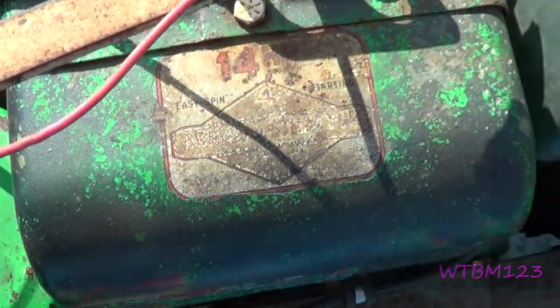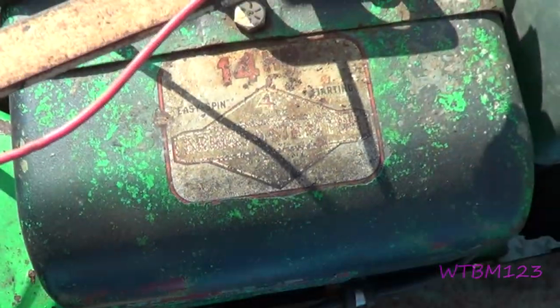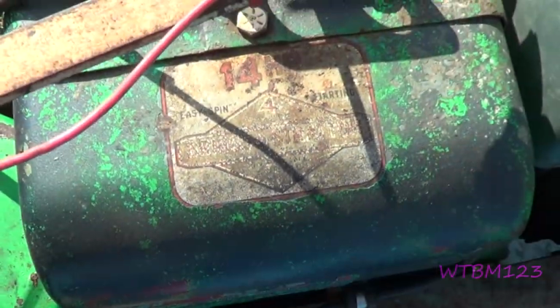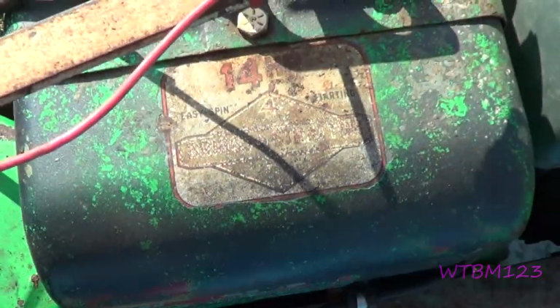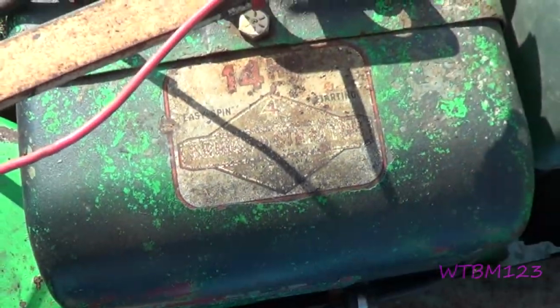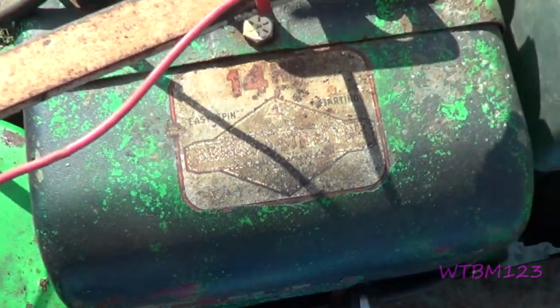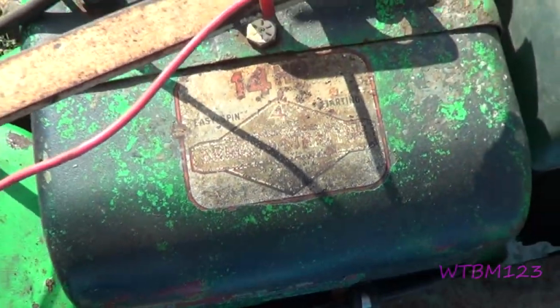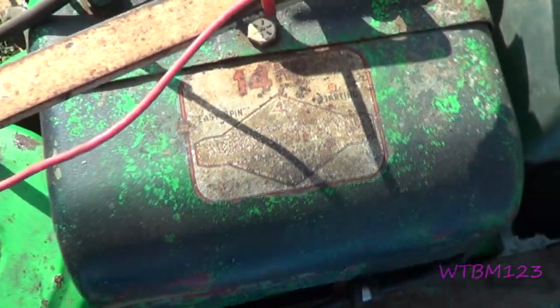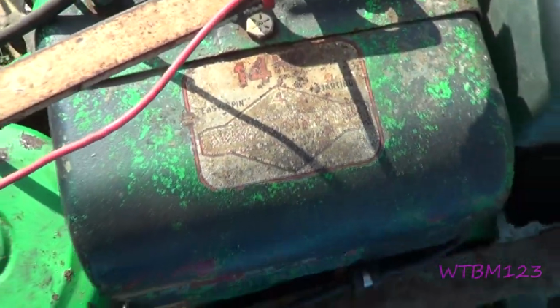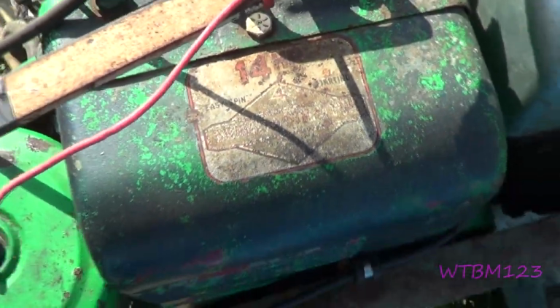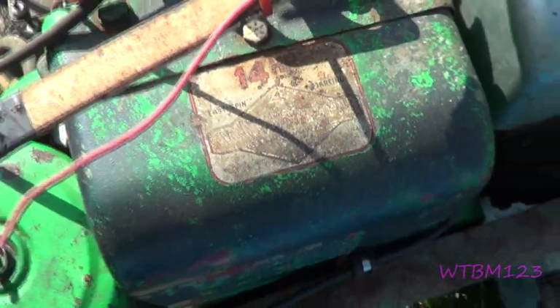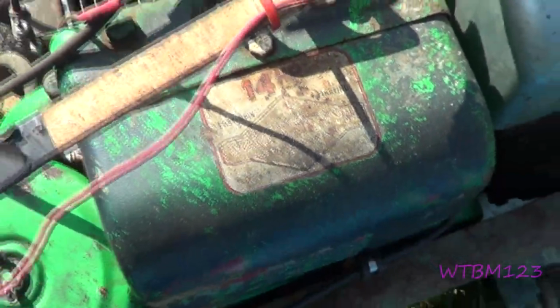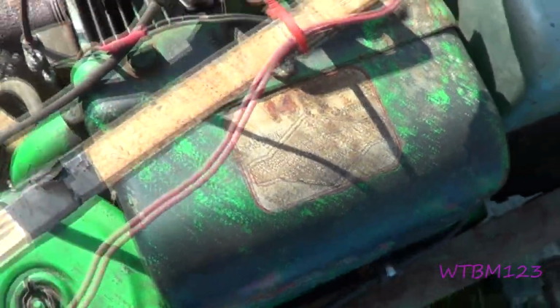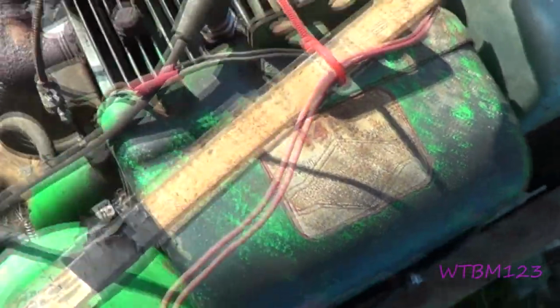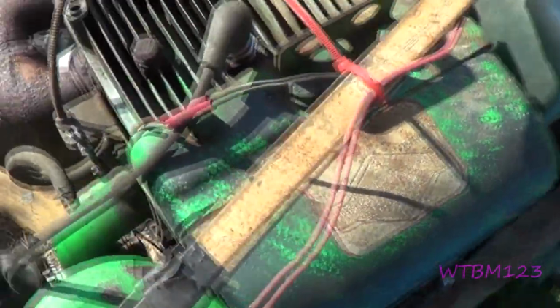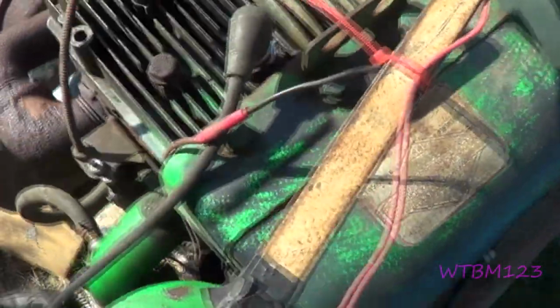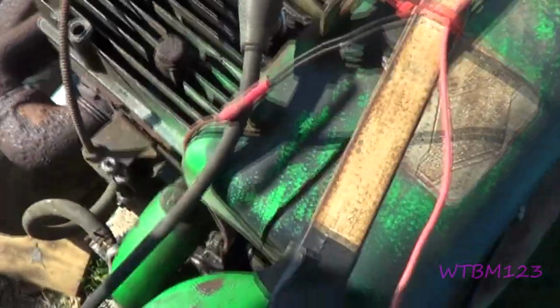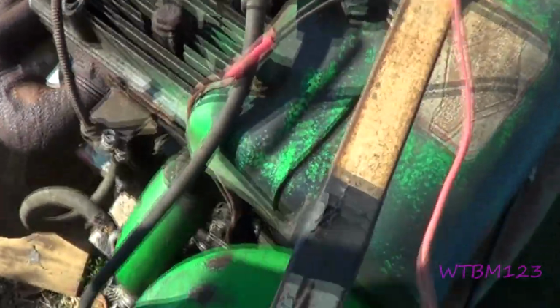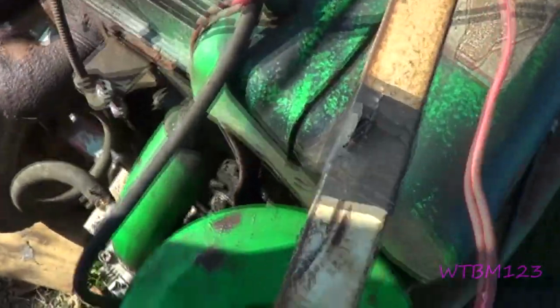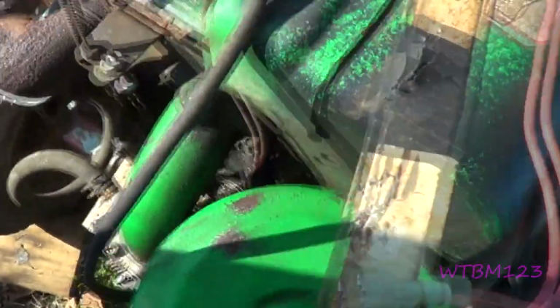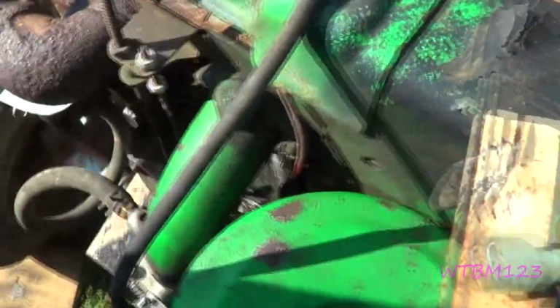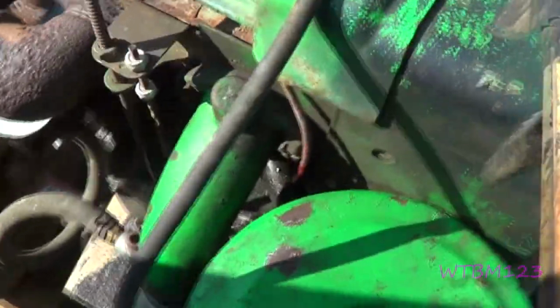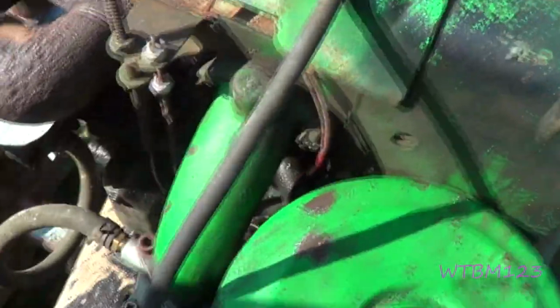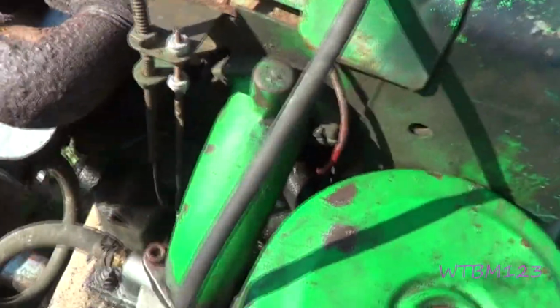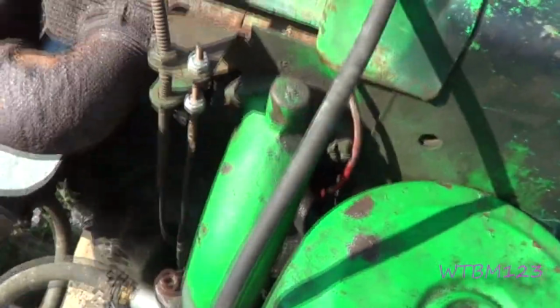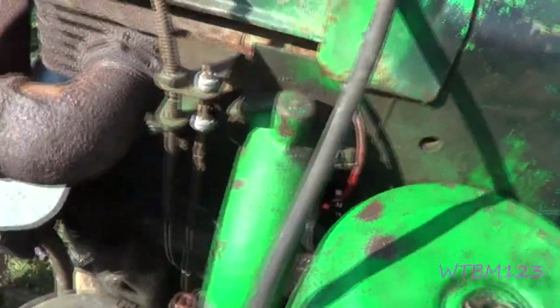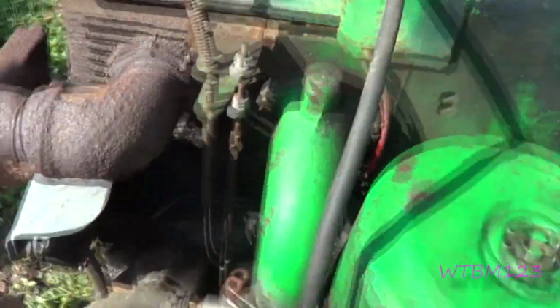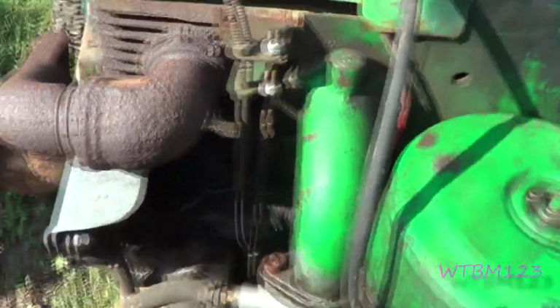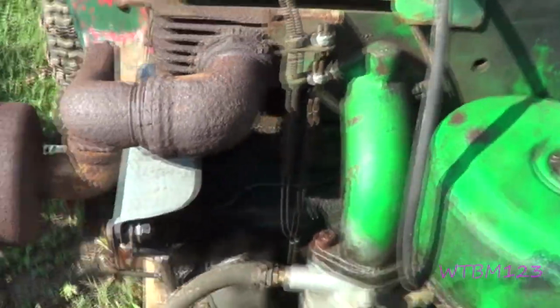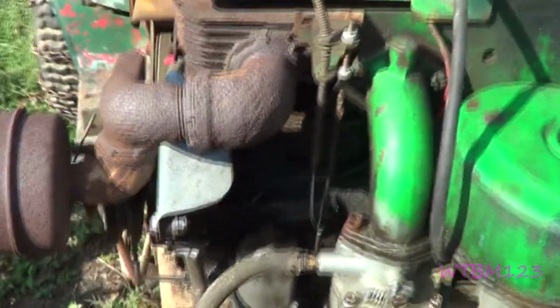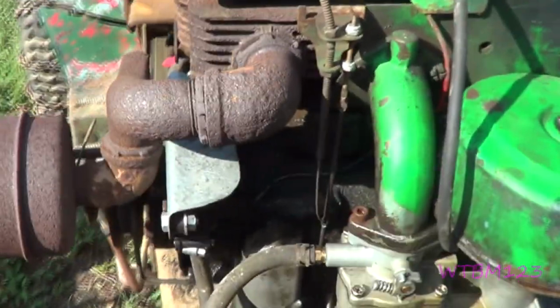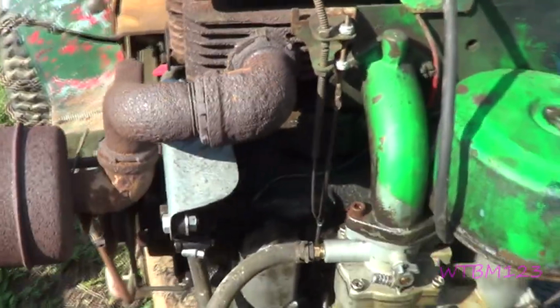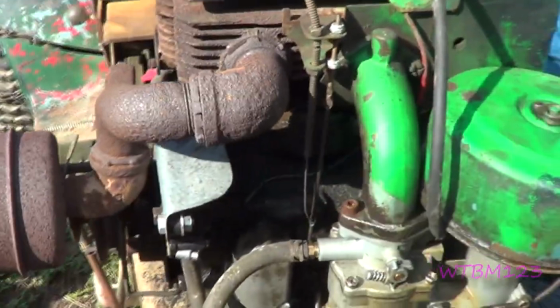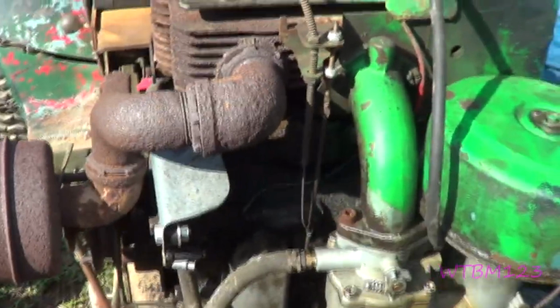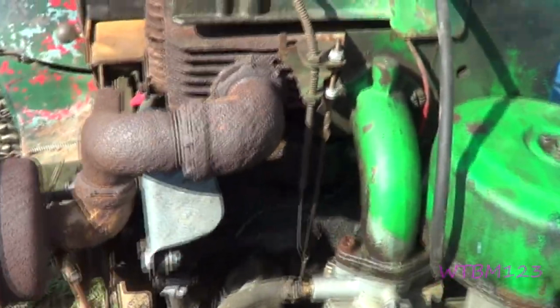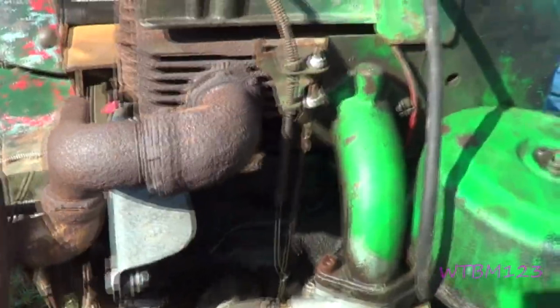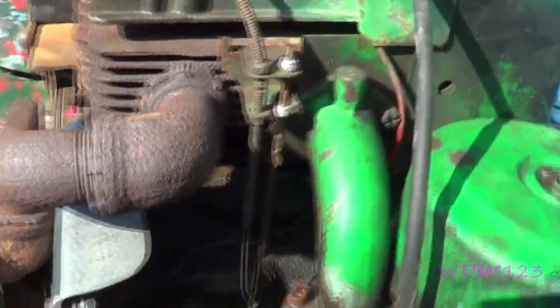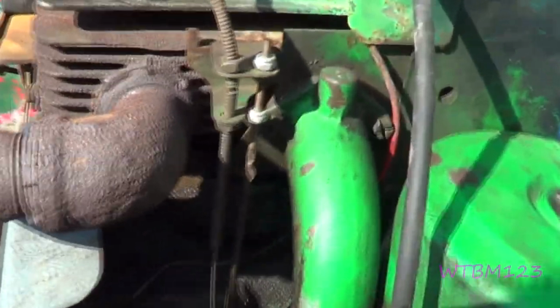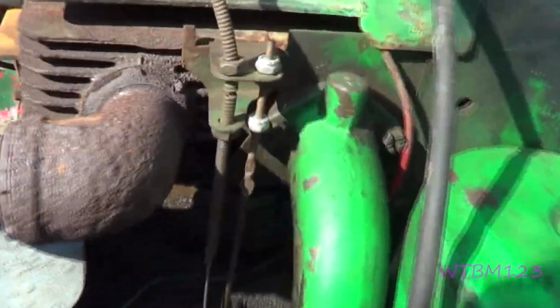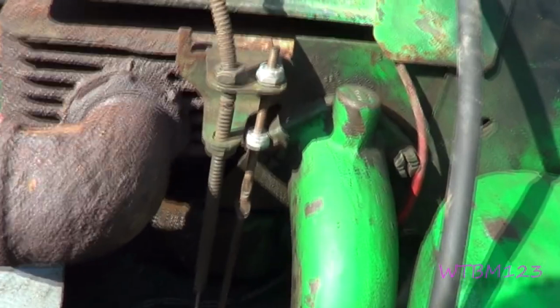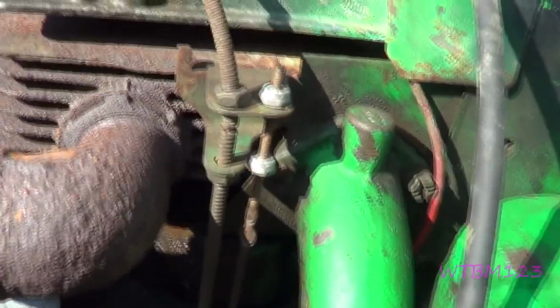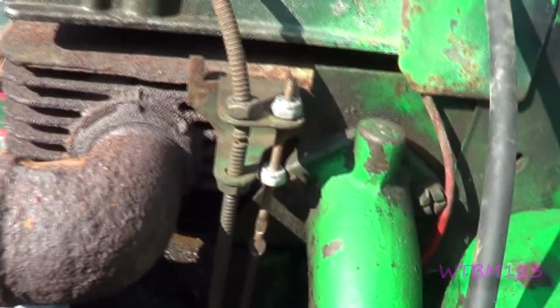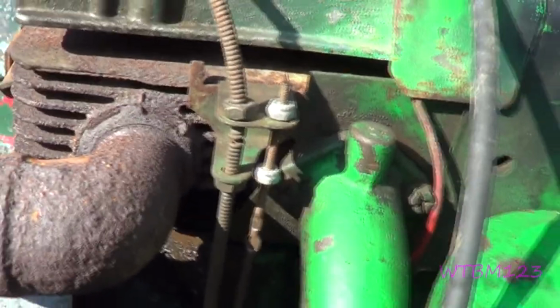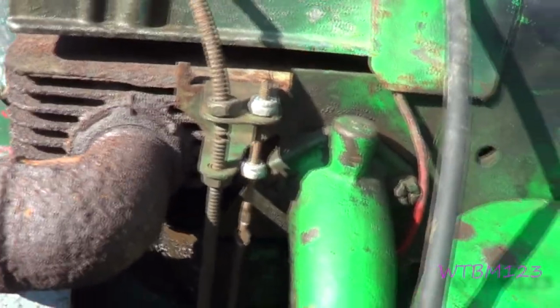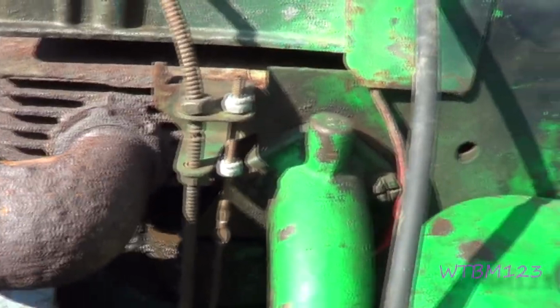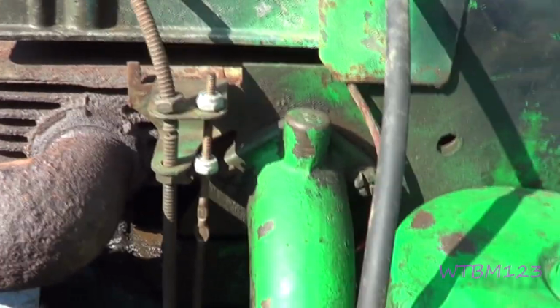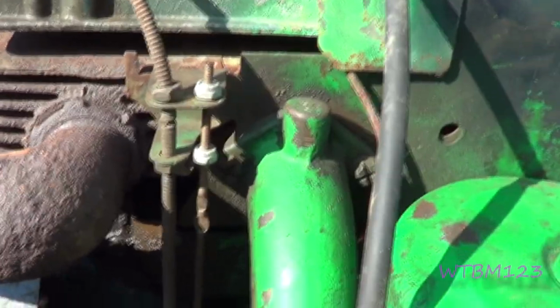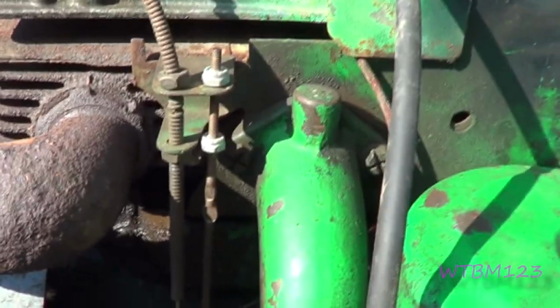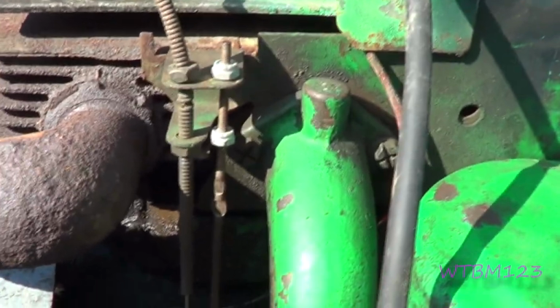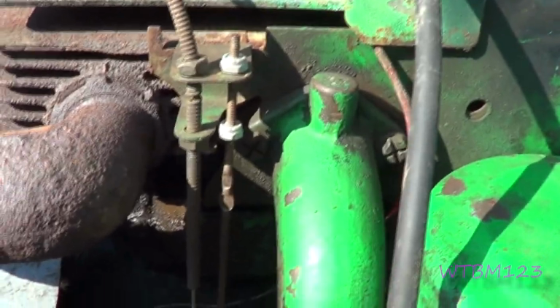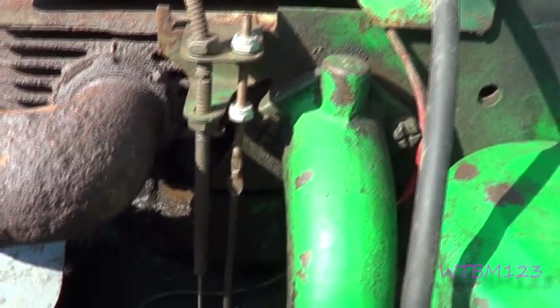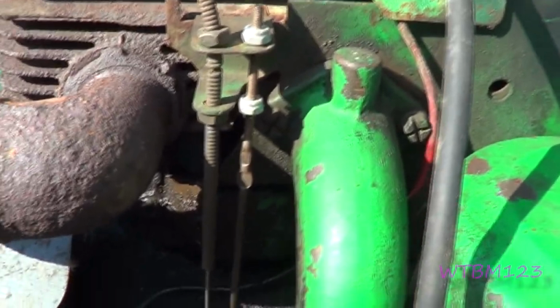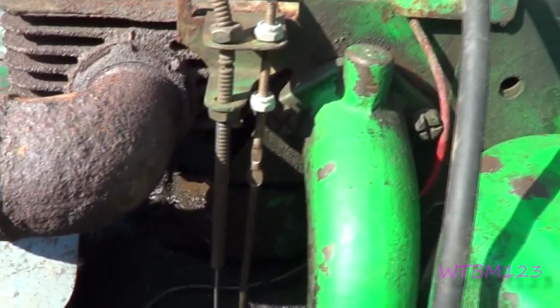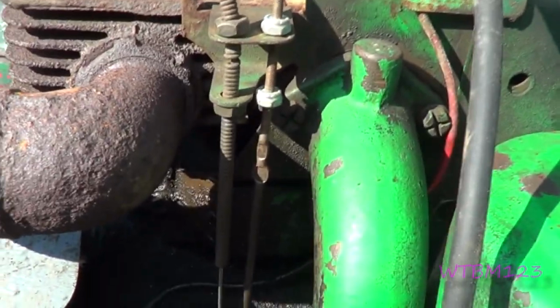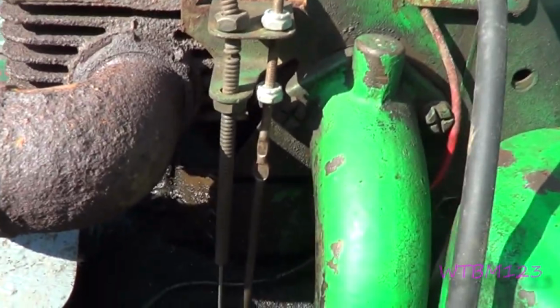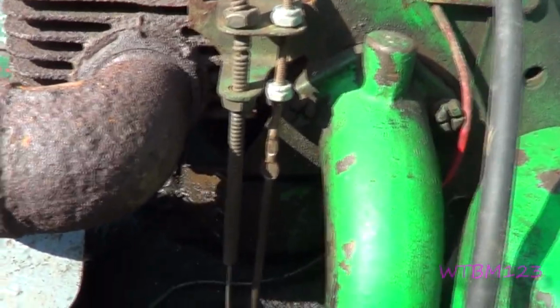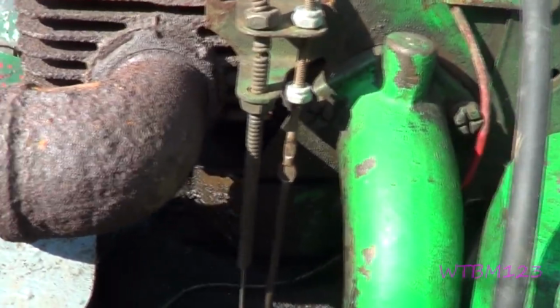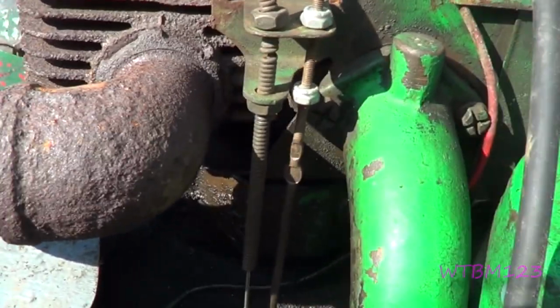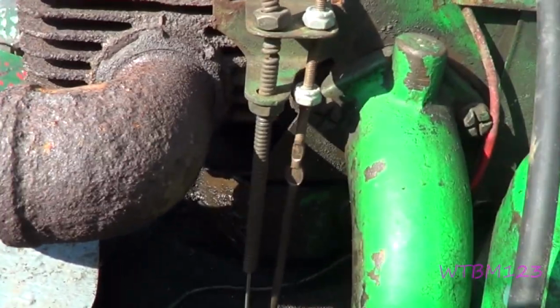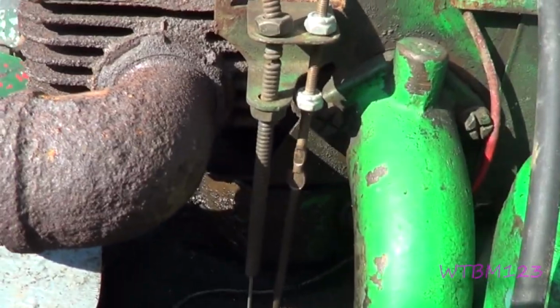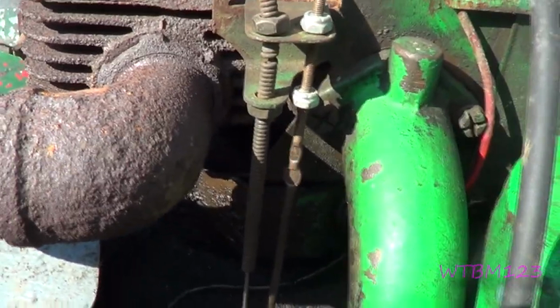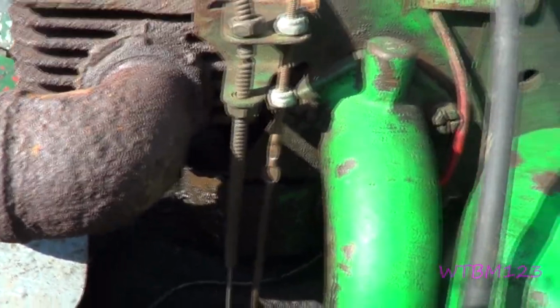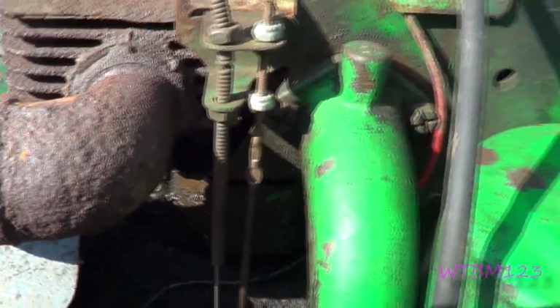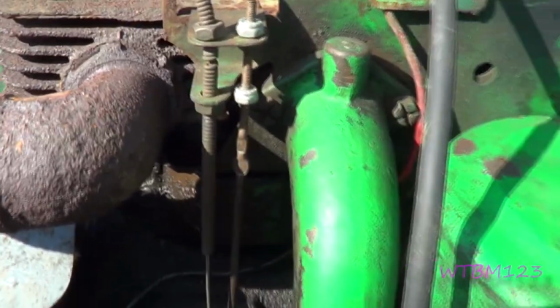So I got a 14-horse Briggs. This is, I think, a 70 or 71 model engine — it's a '71 tractor.